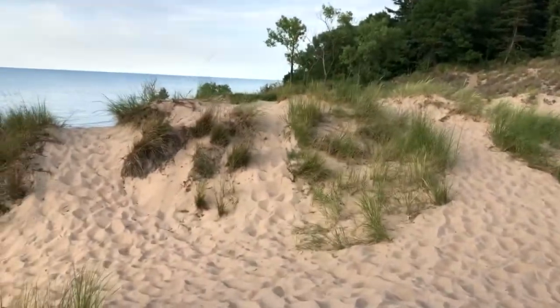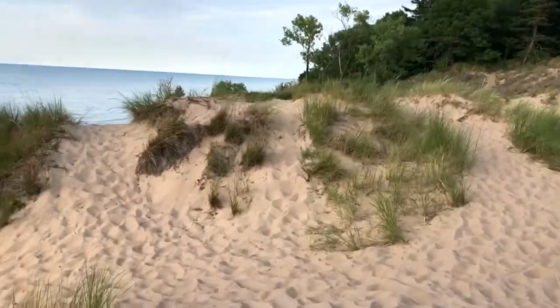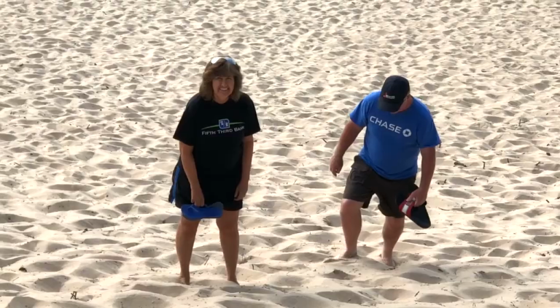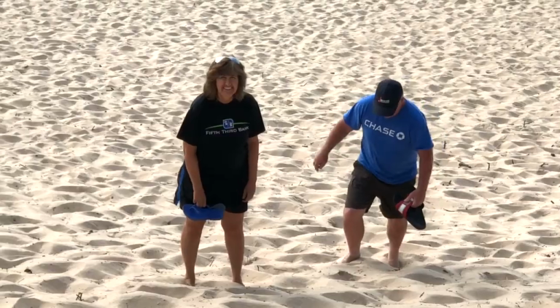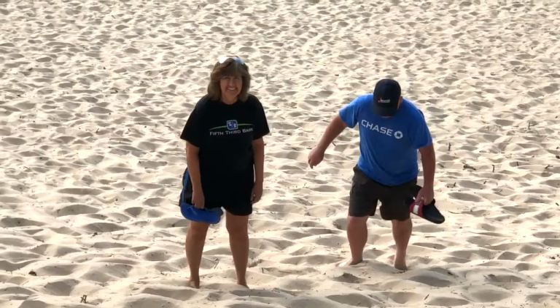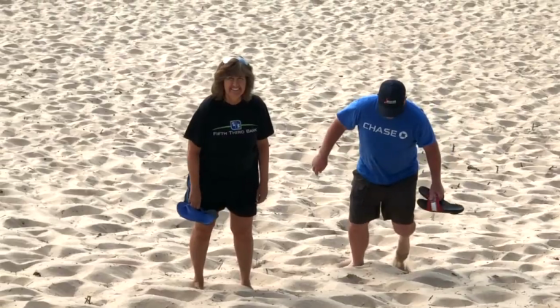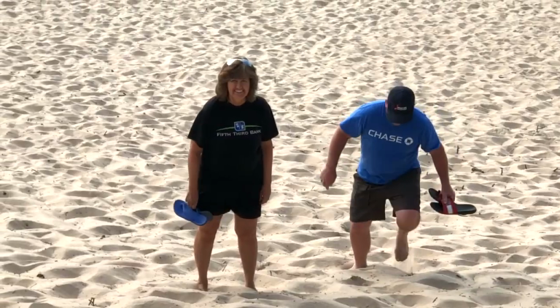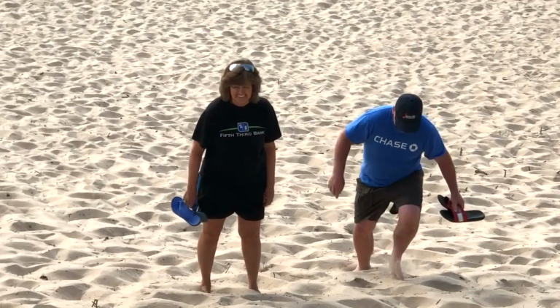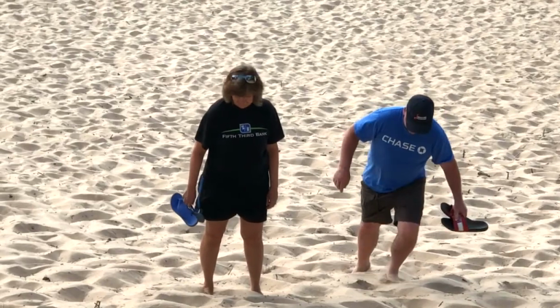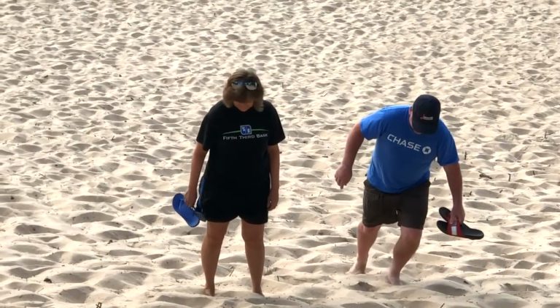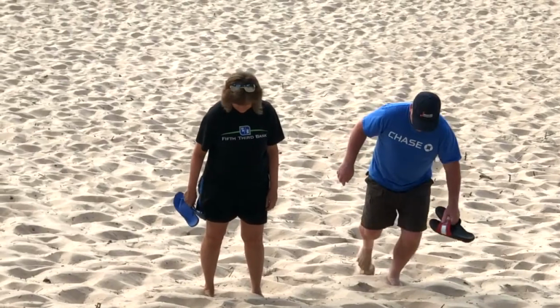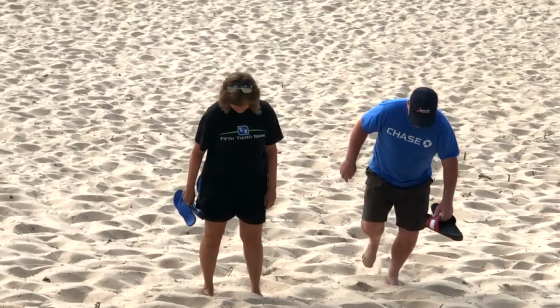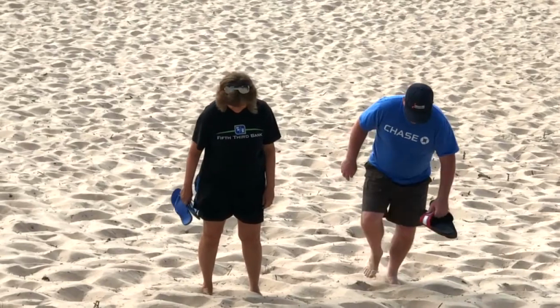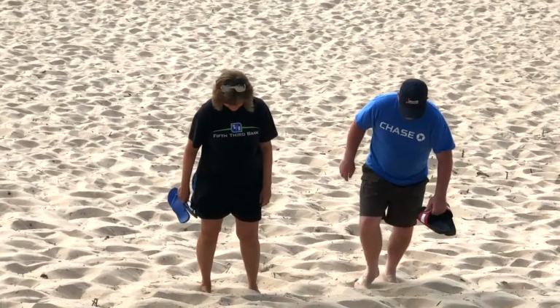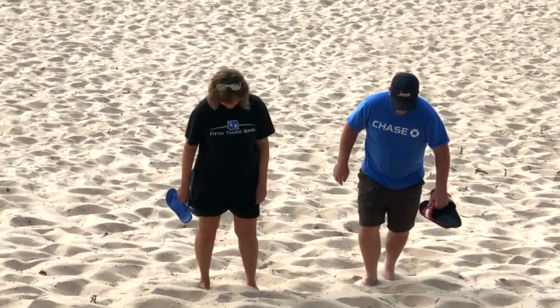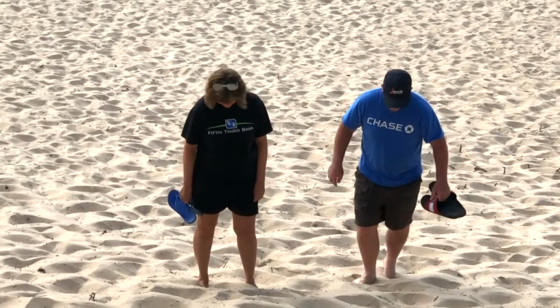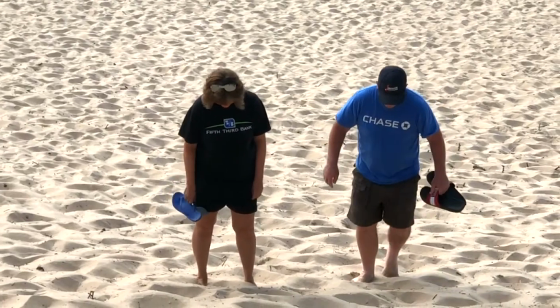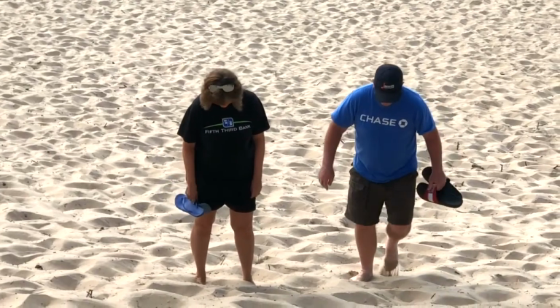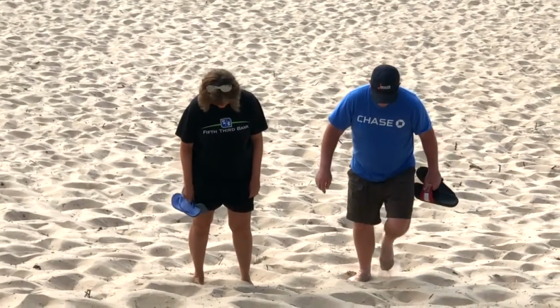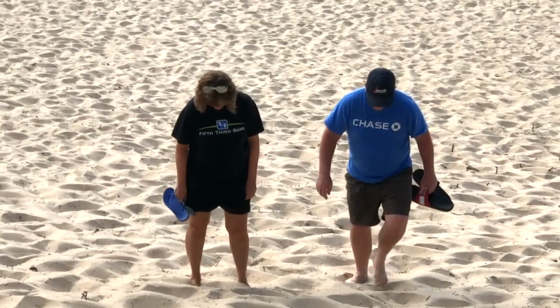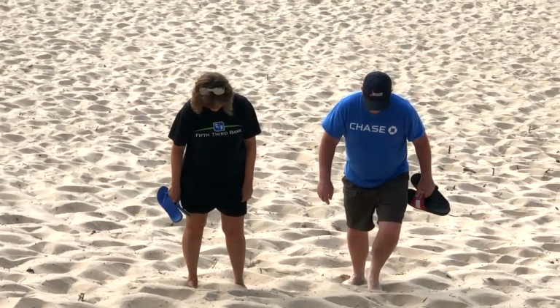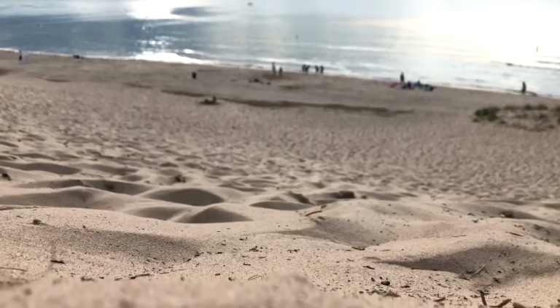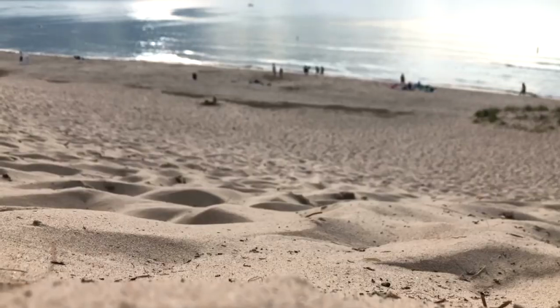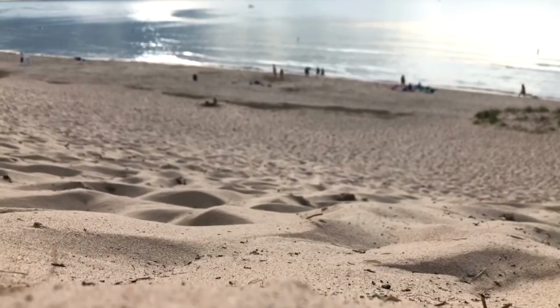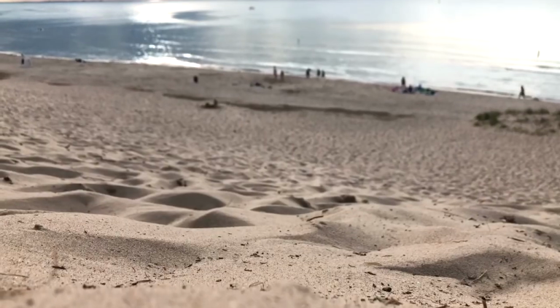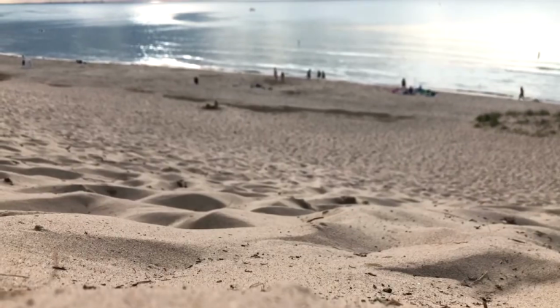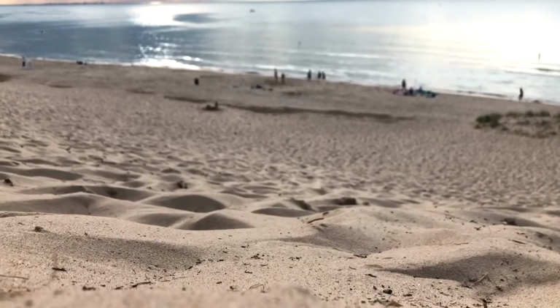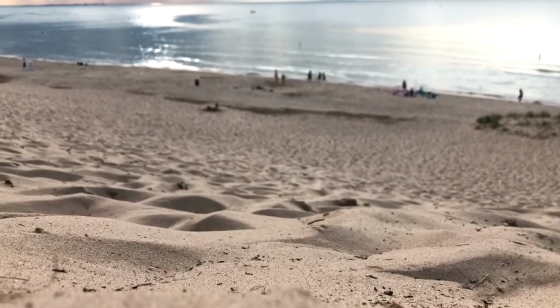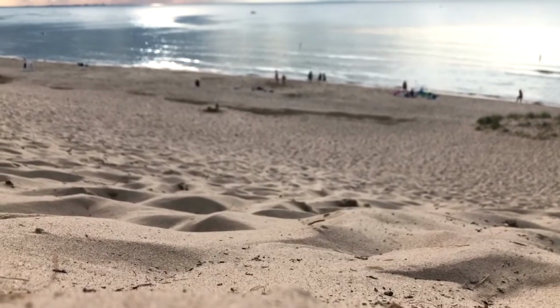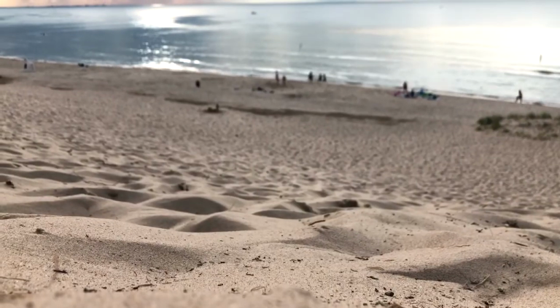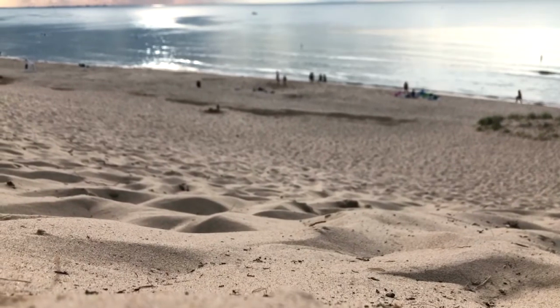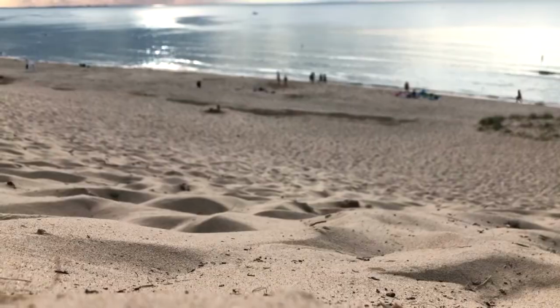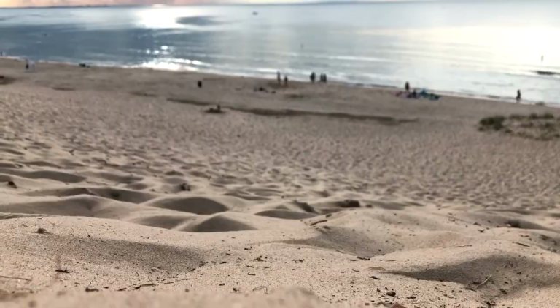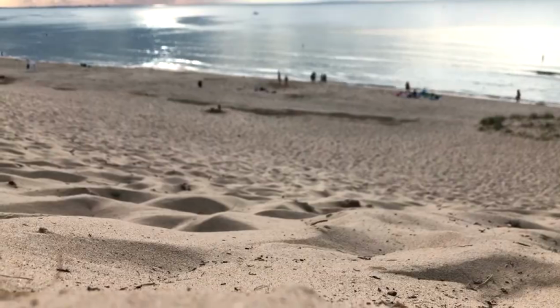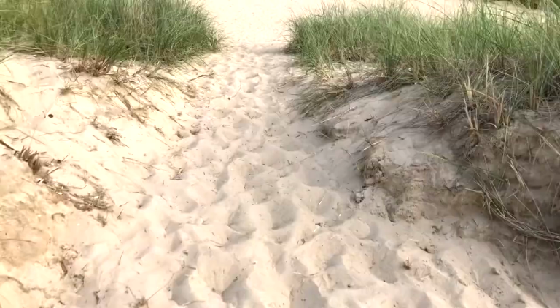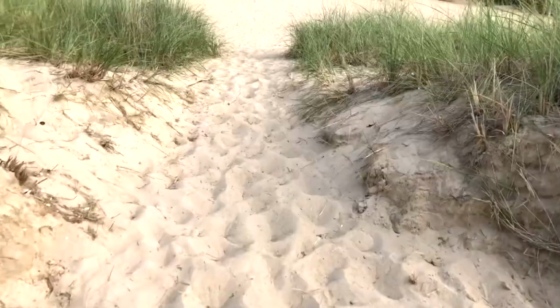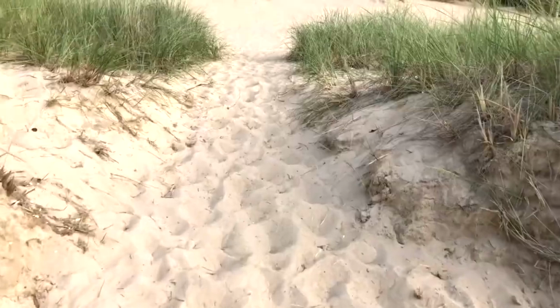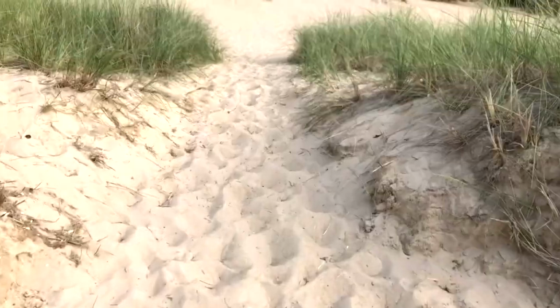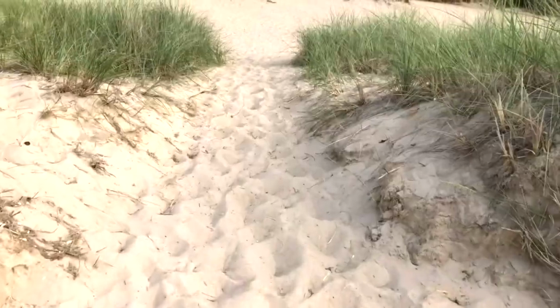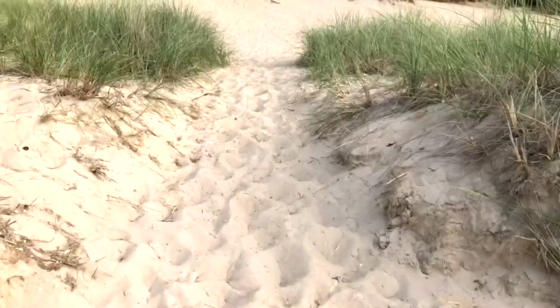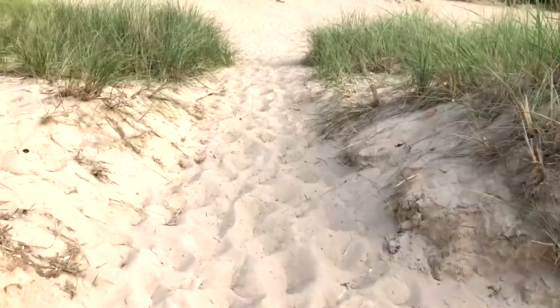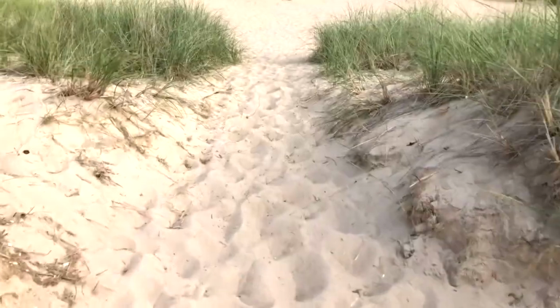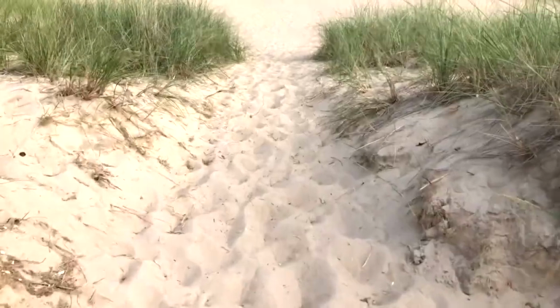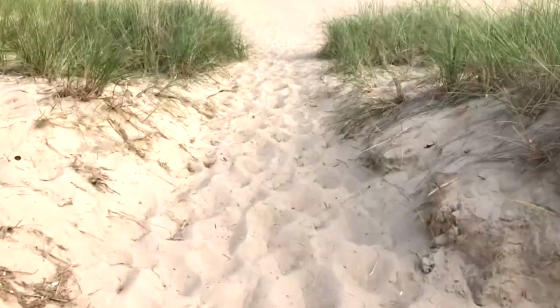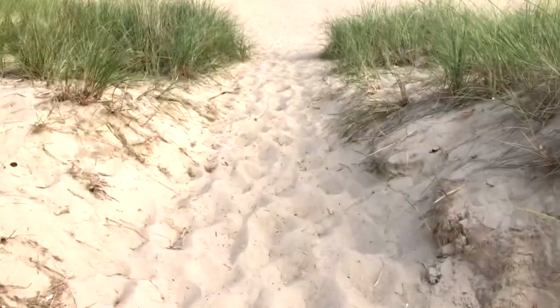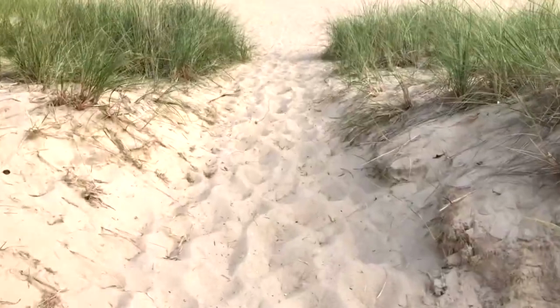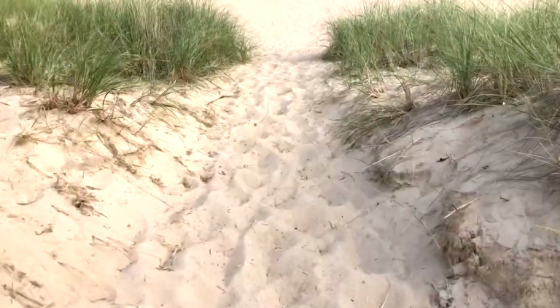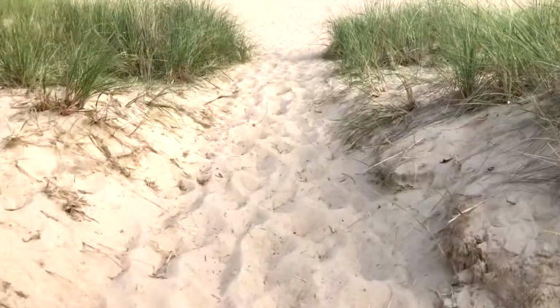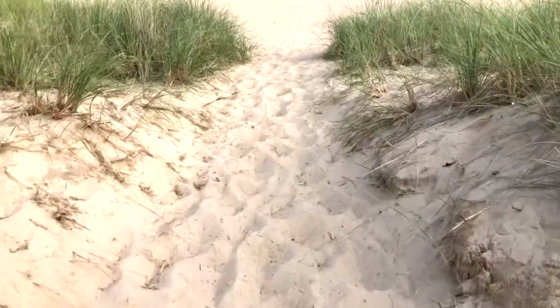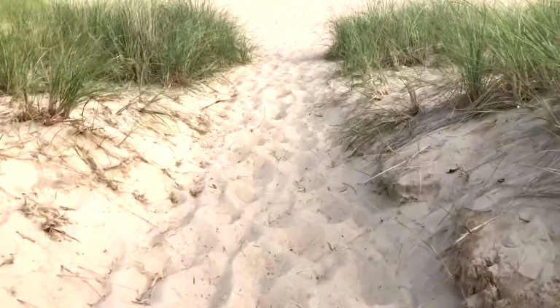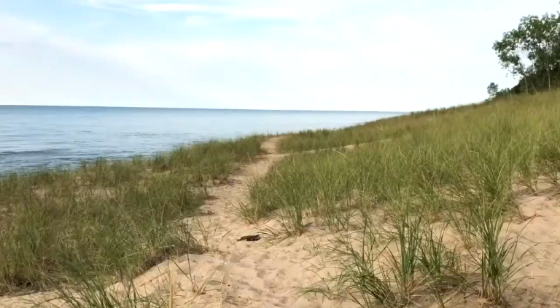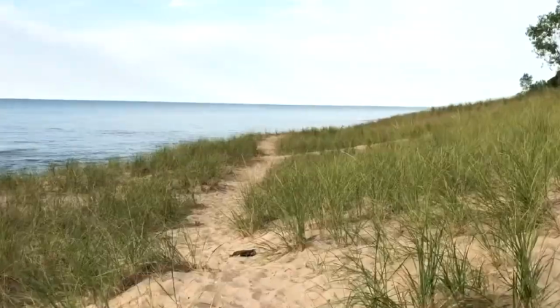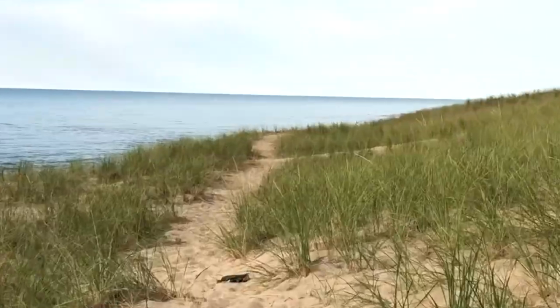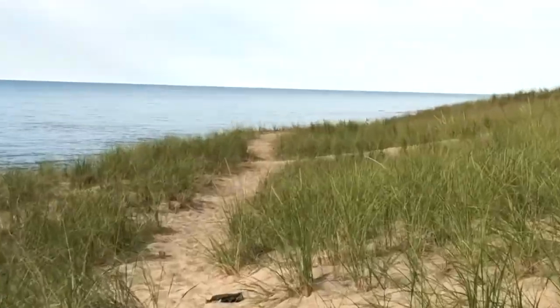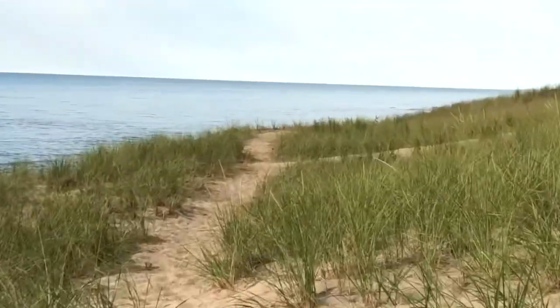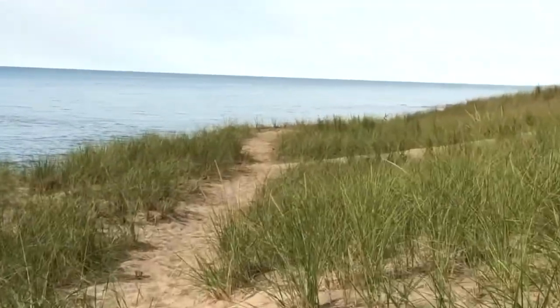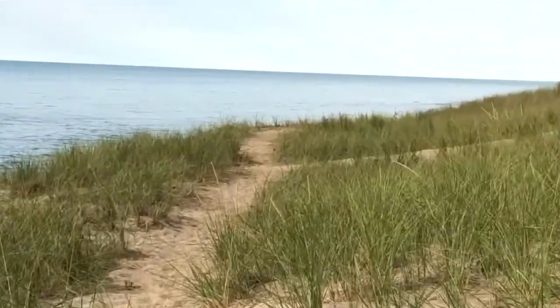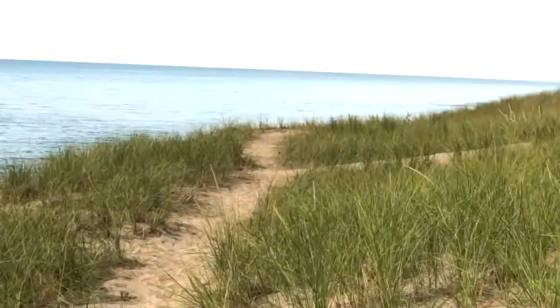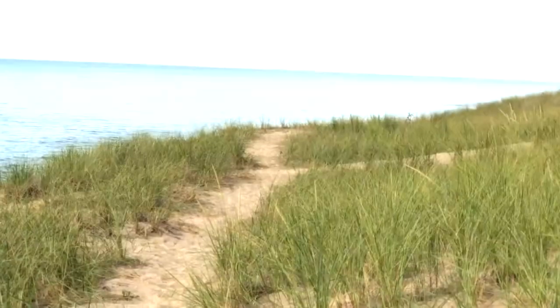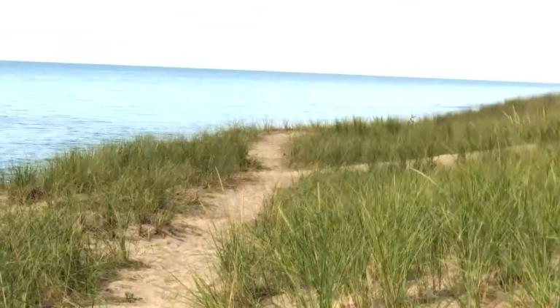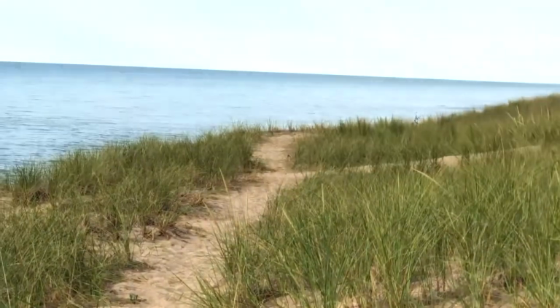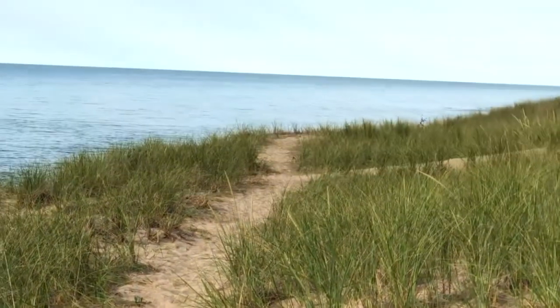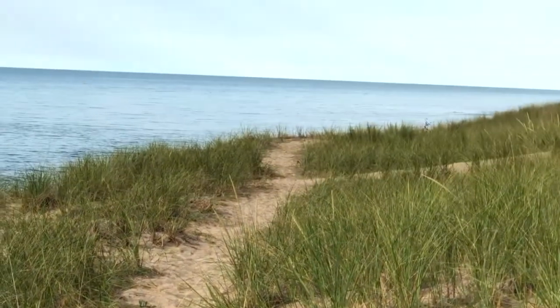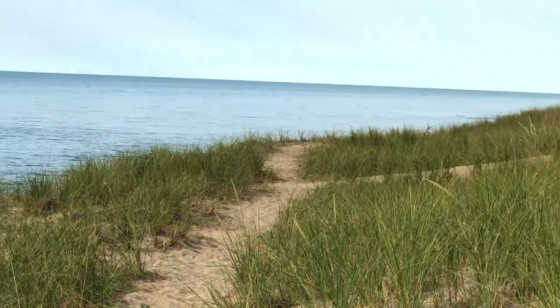A dune is a large, natural pileup of sand. Dunes are typically formed and shaped by wind and water.